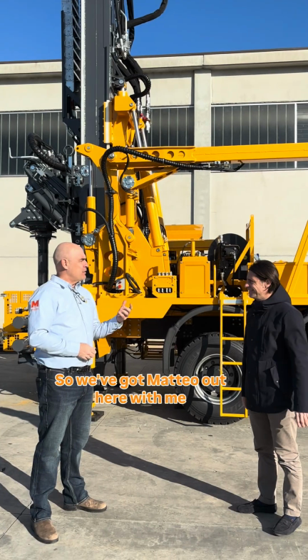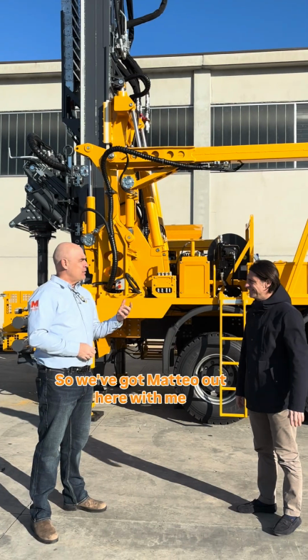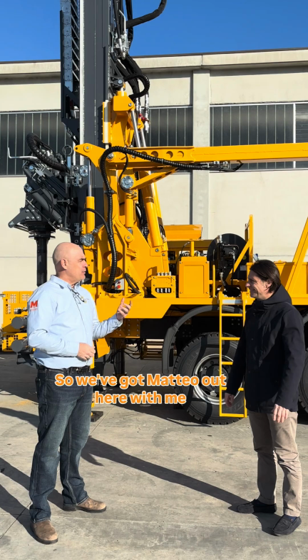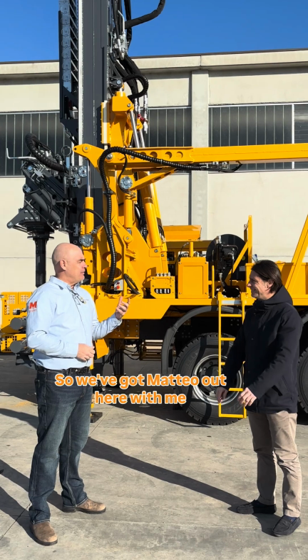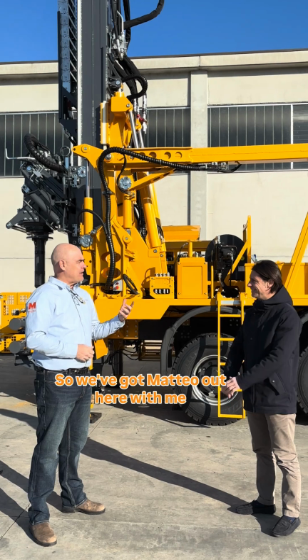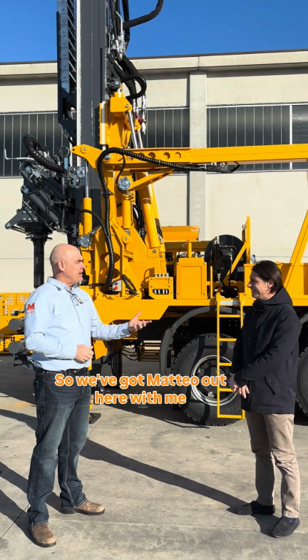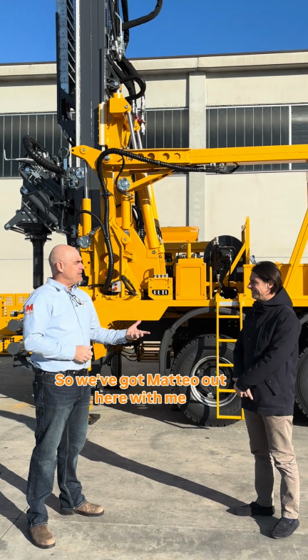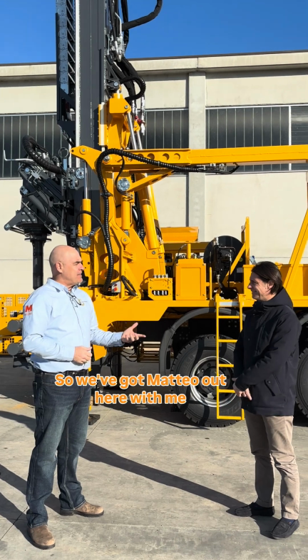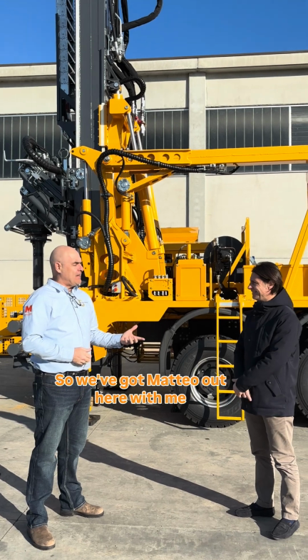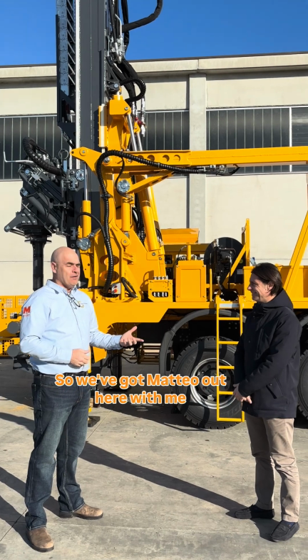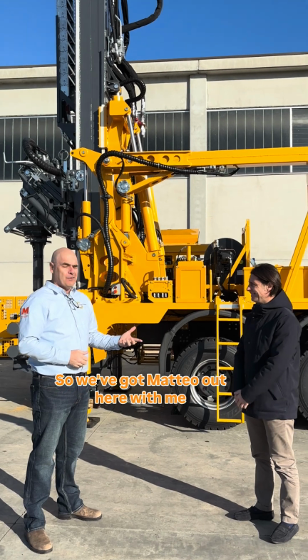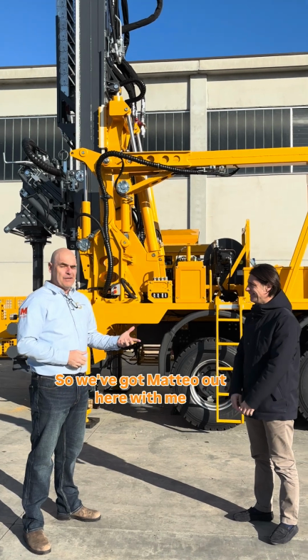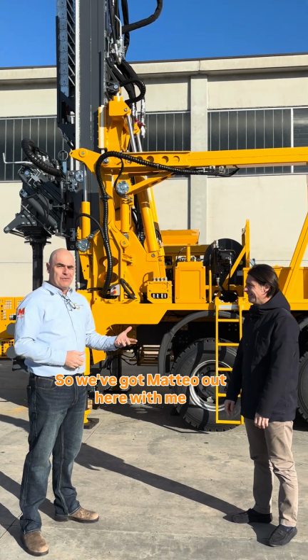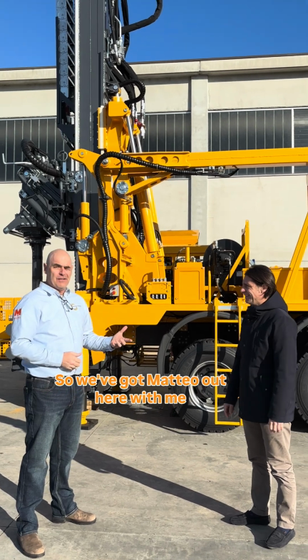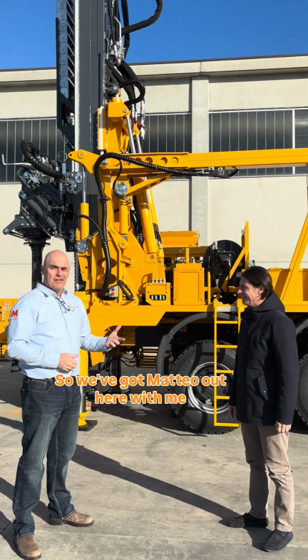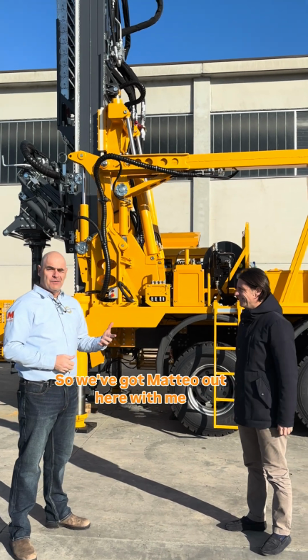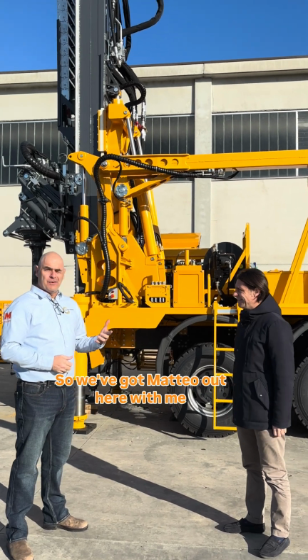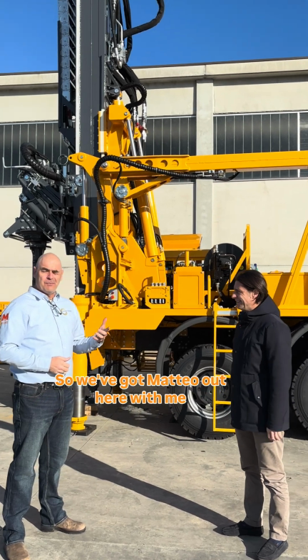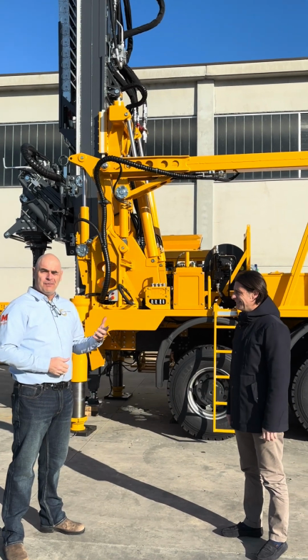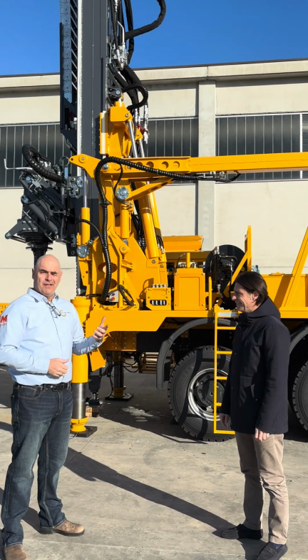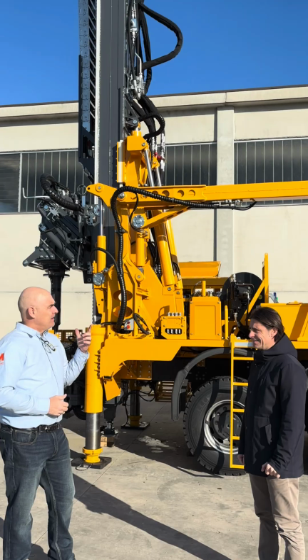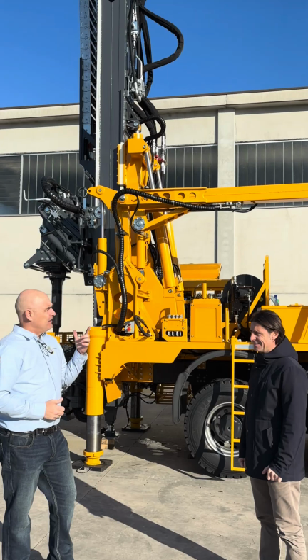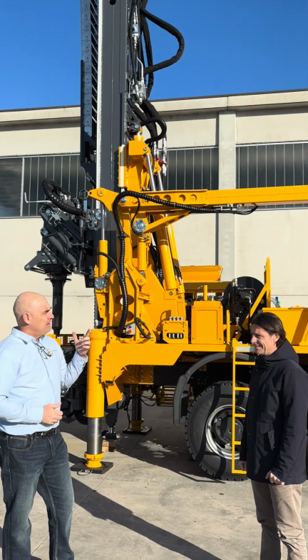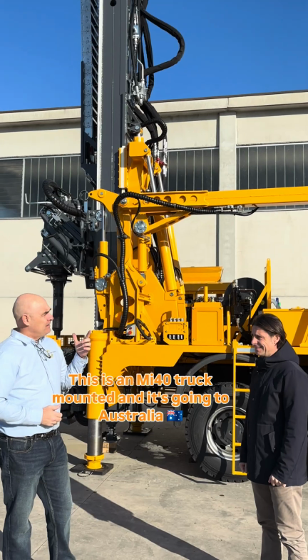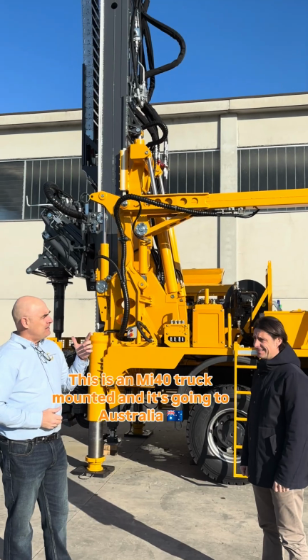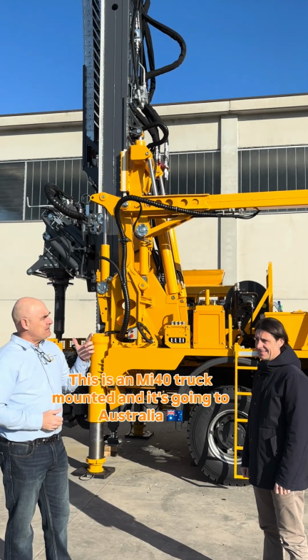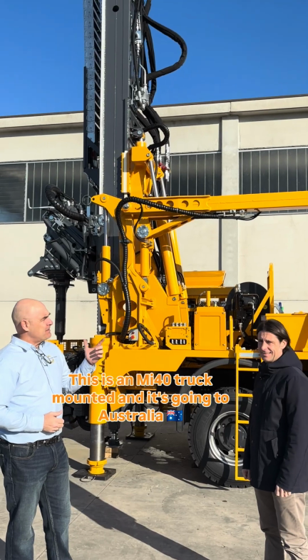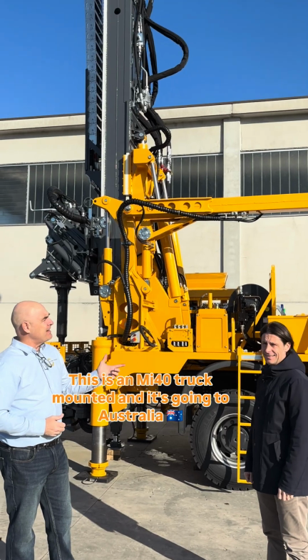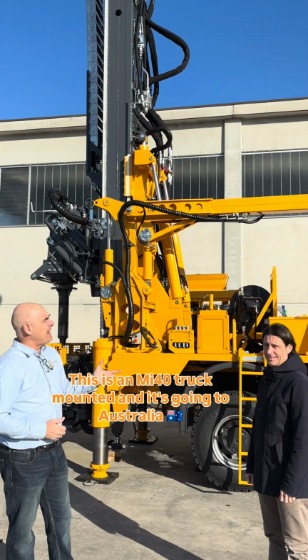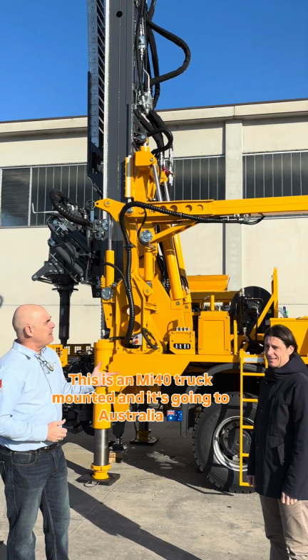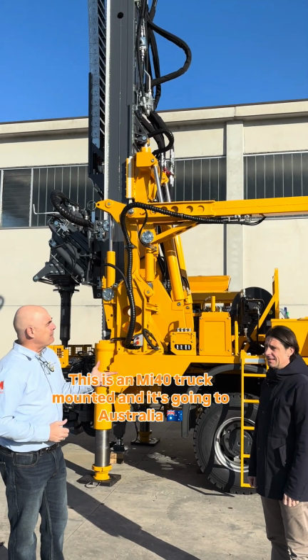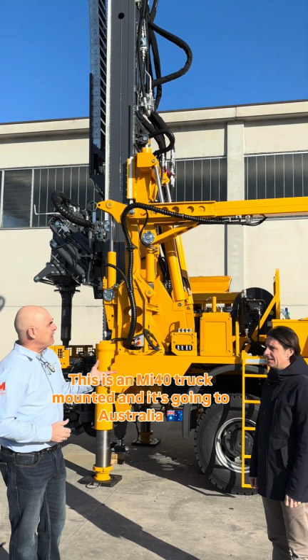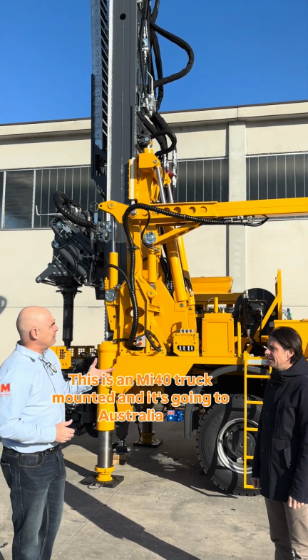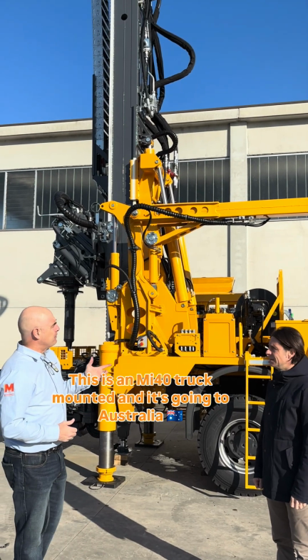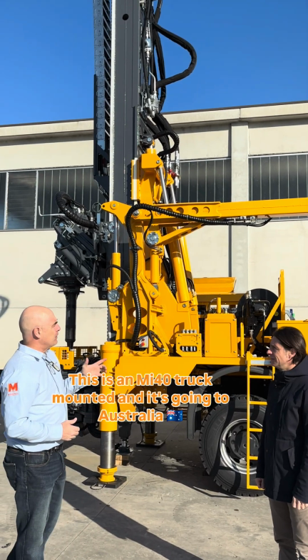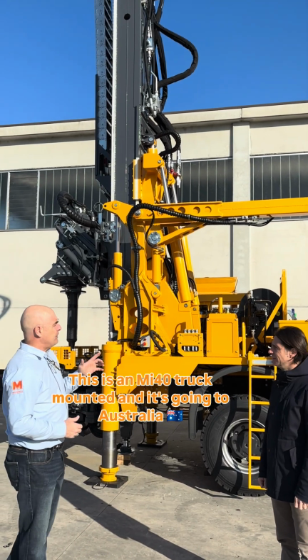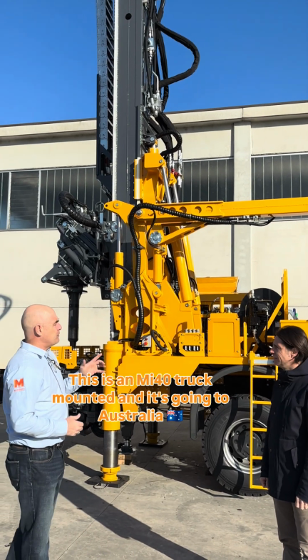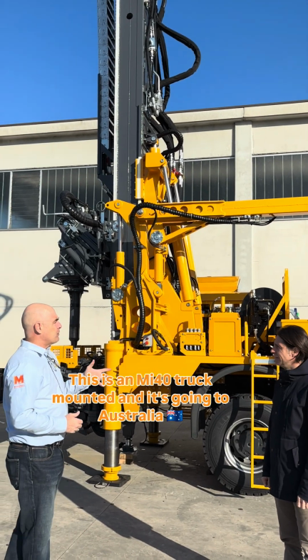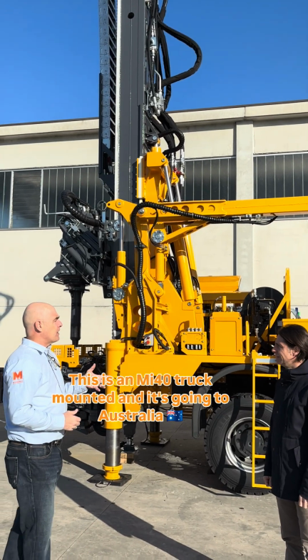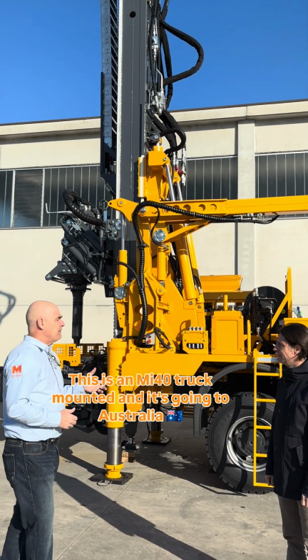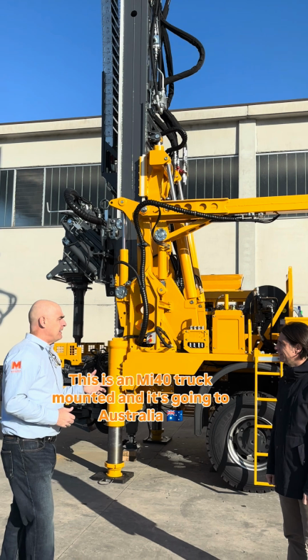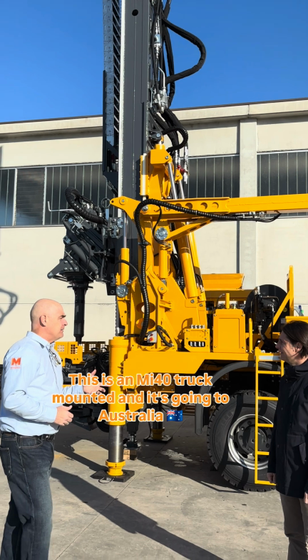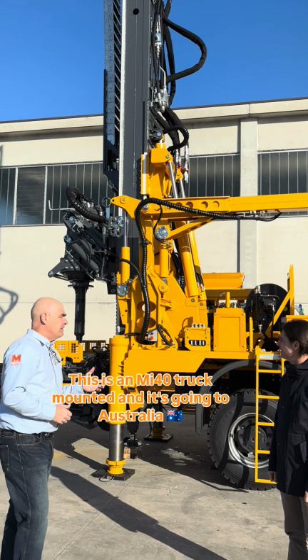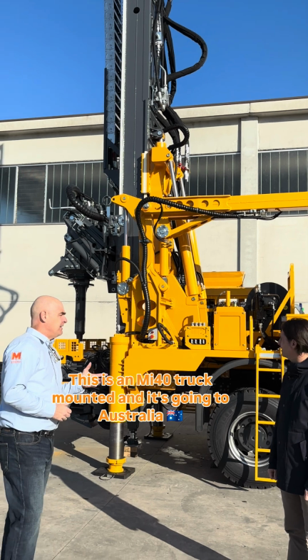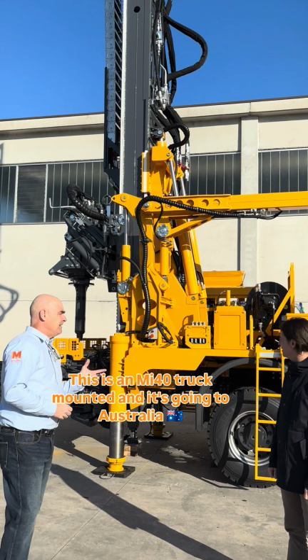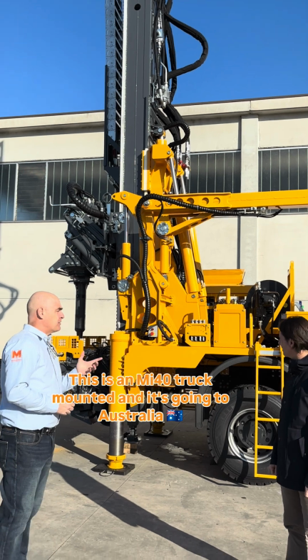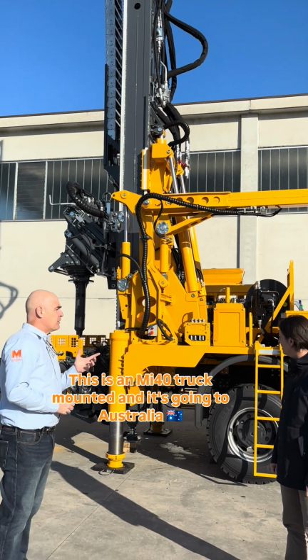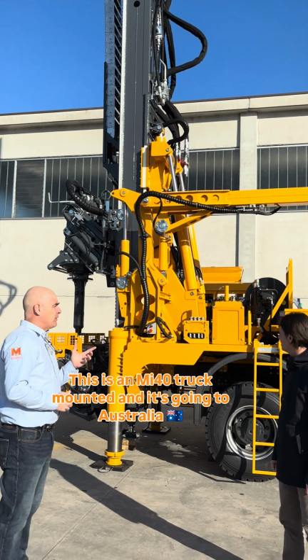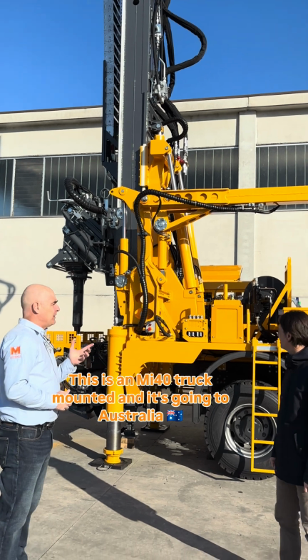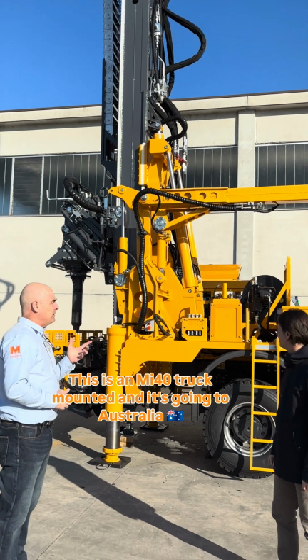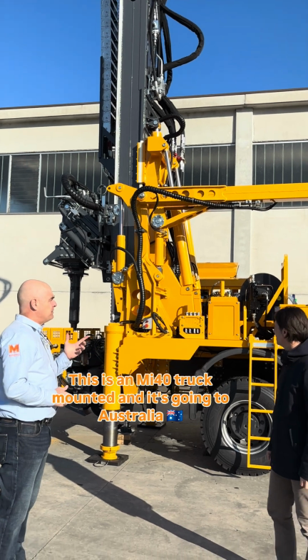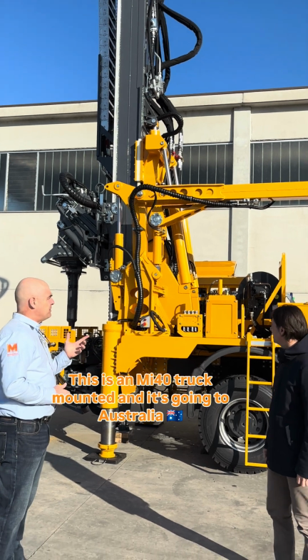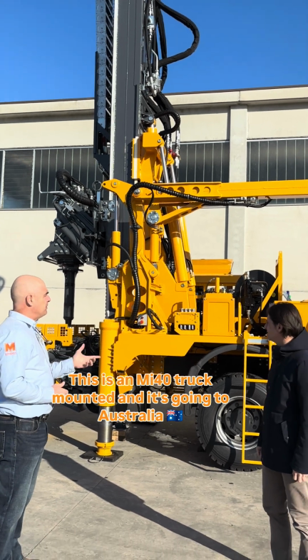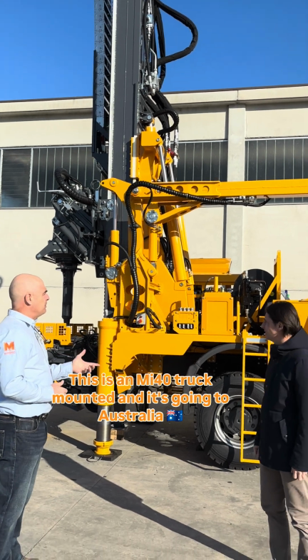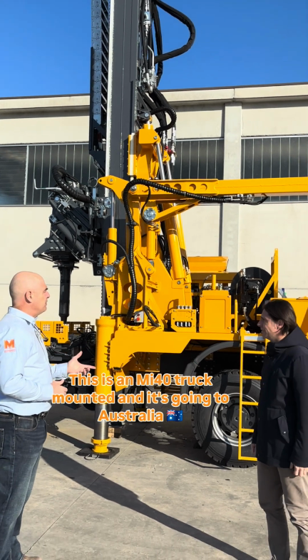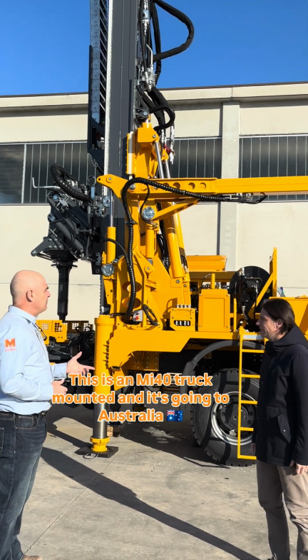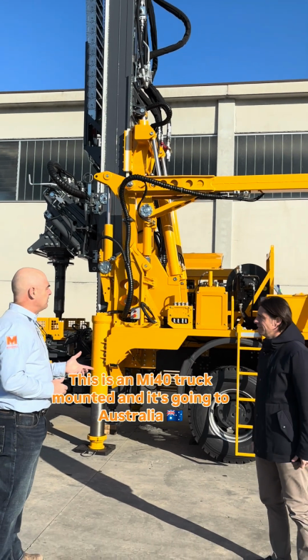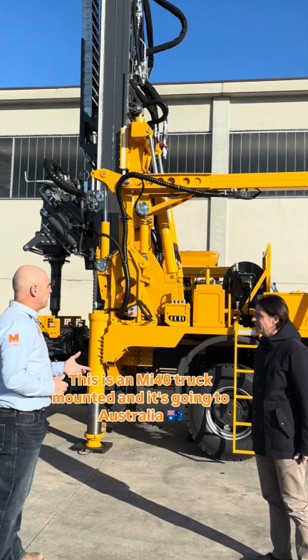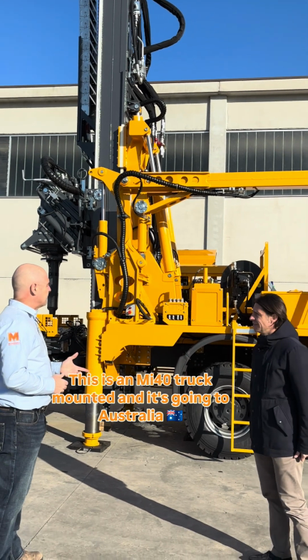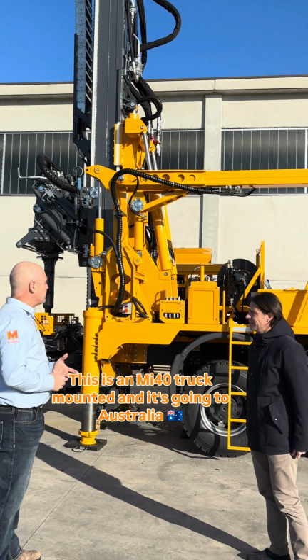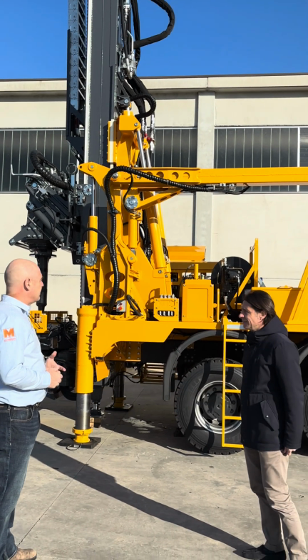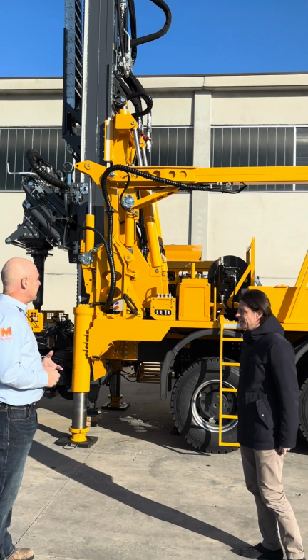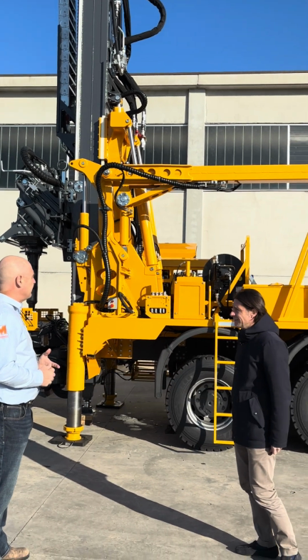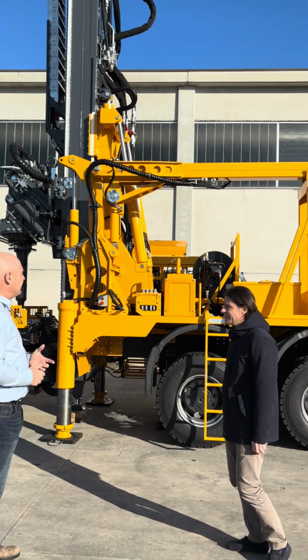We've got Matteo out here with me. This is an MI40 truck mount and it's going to Australia.